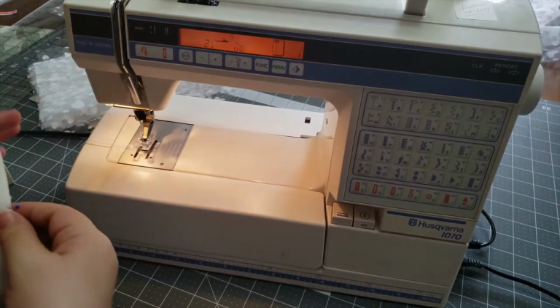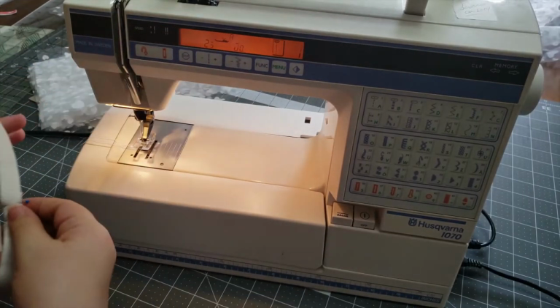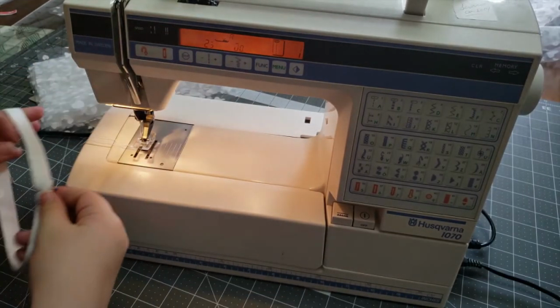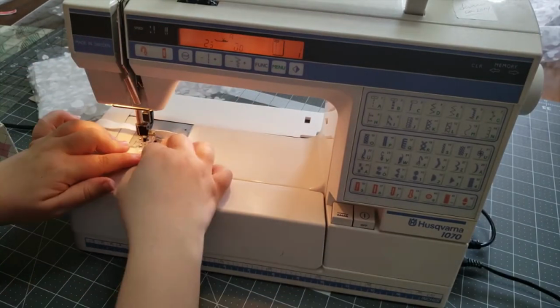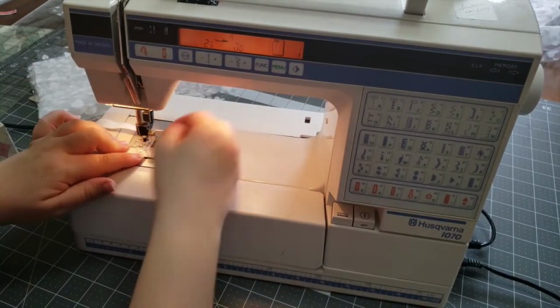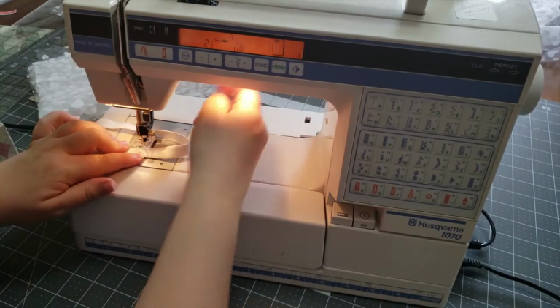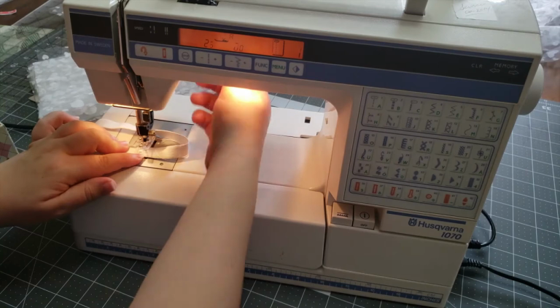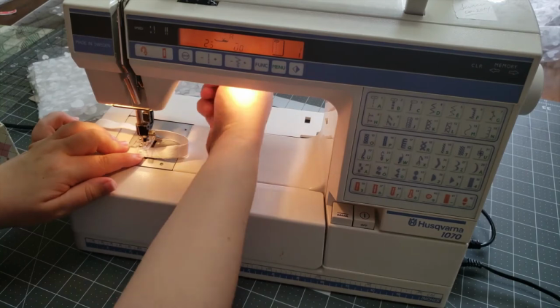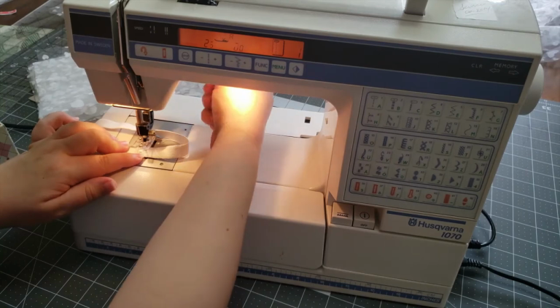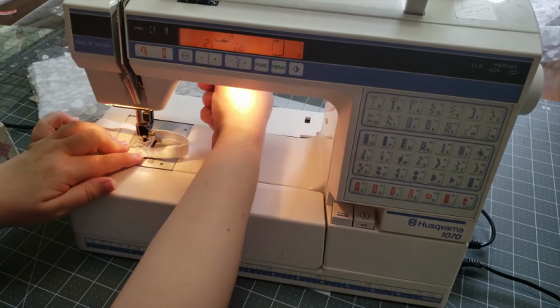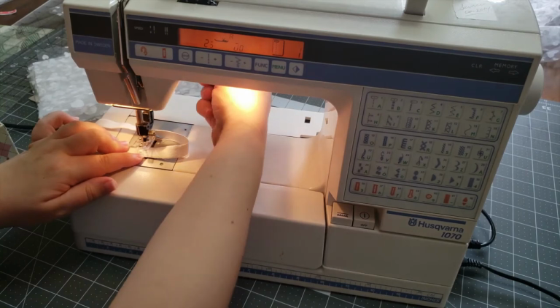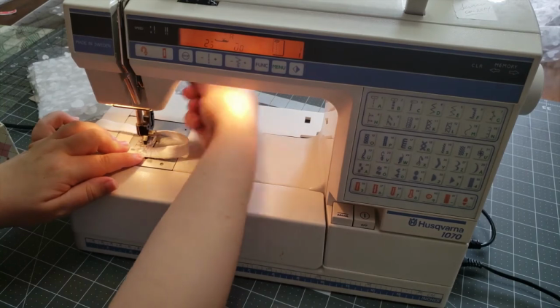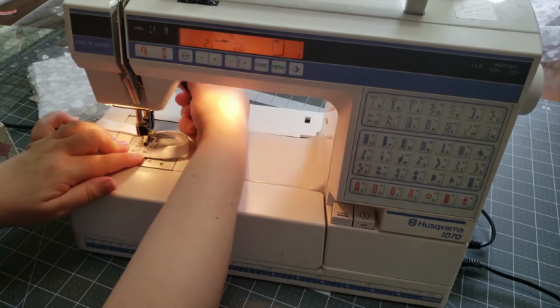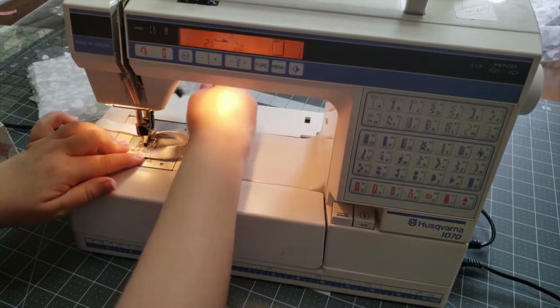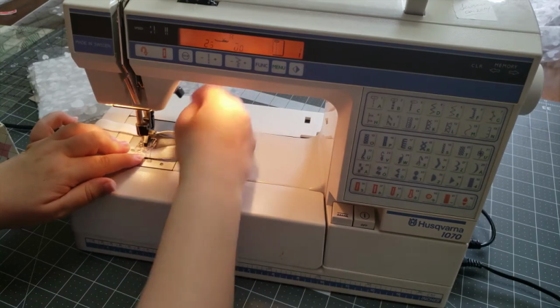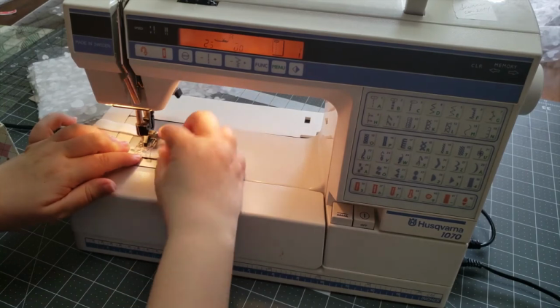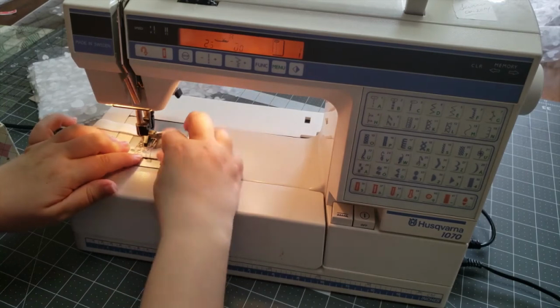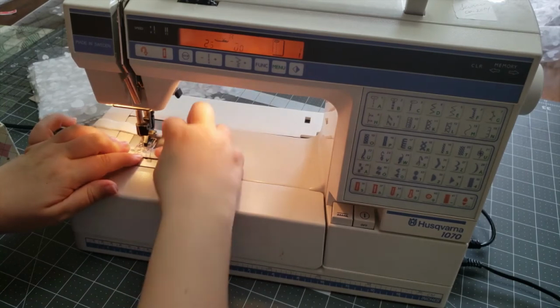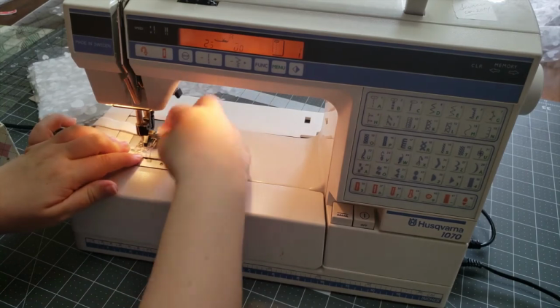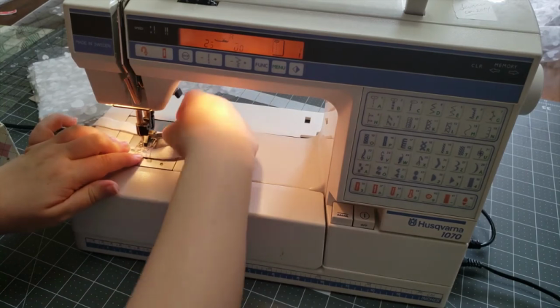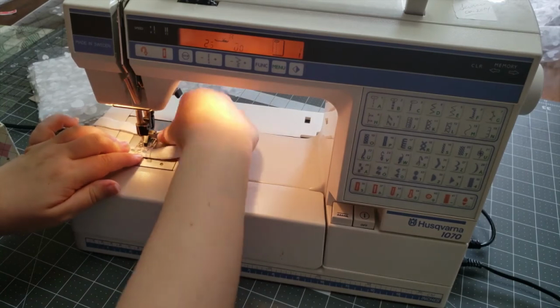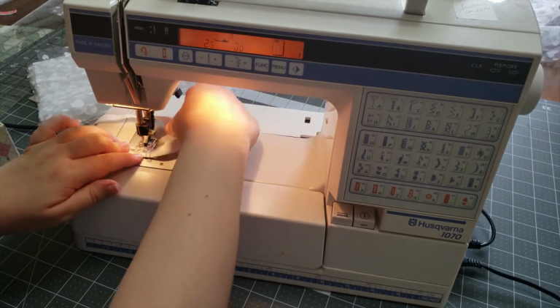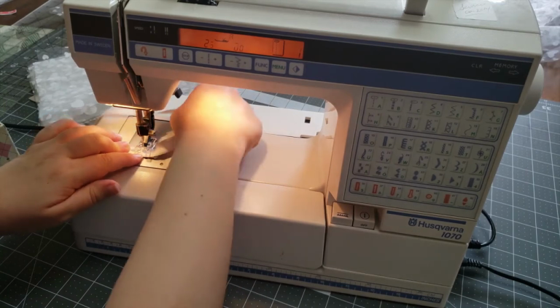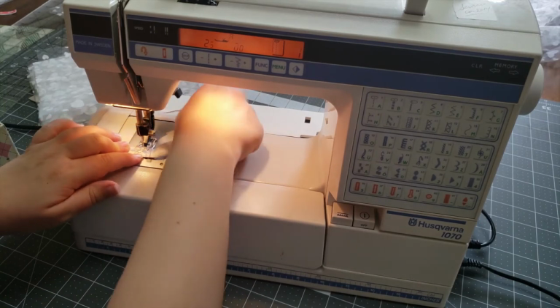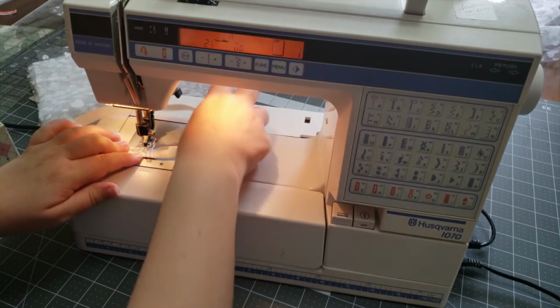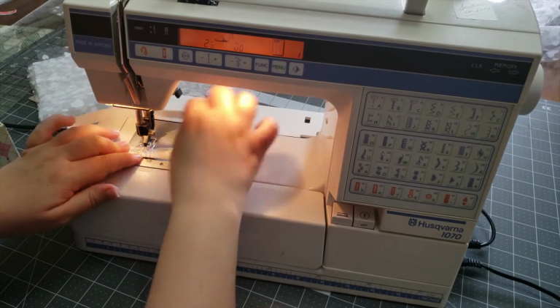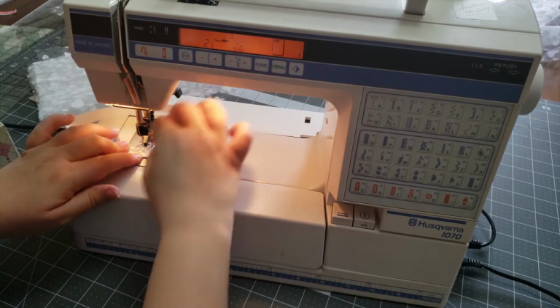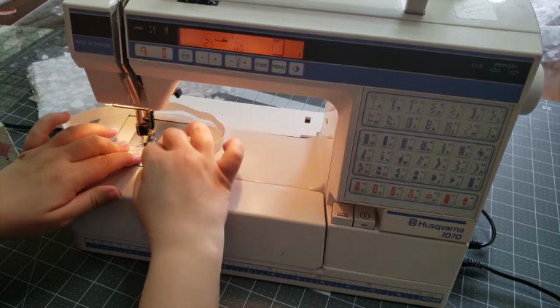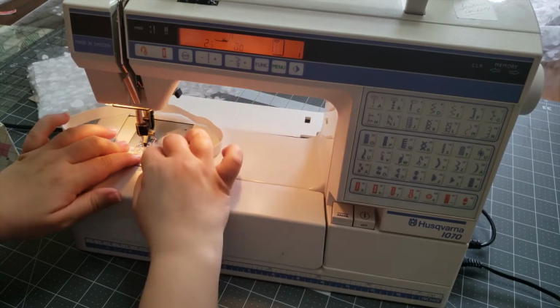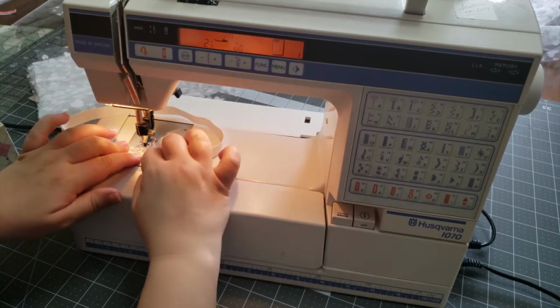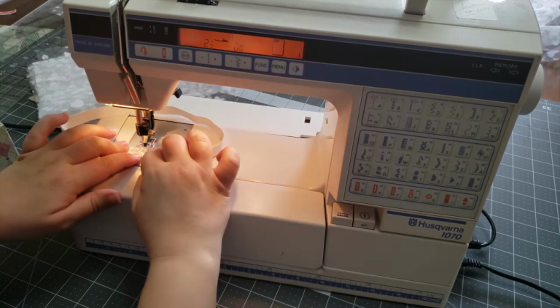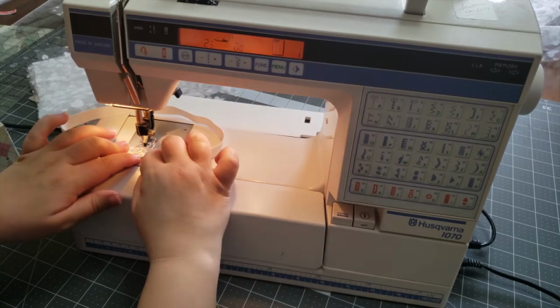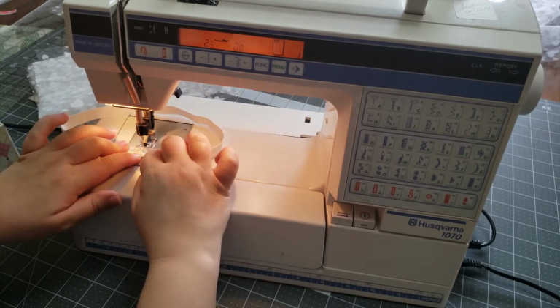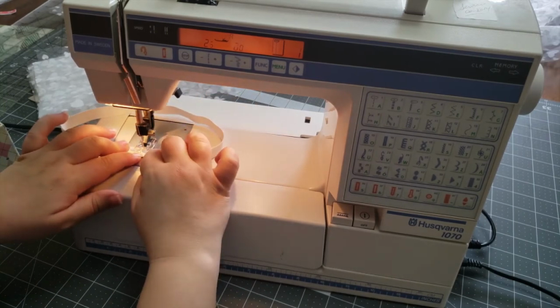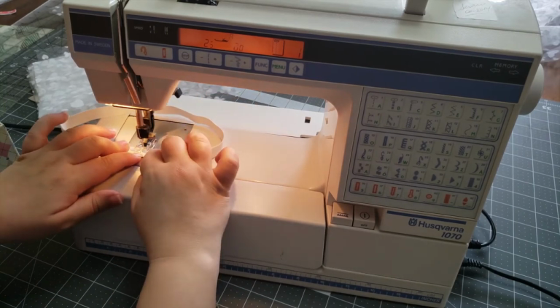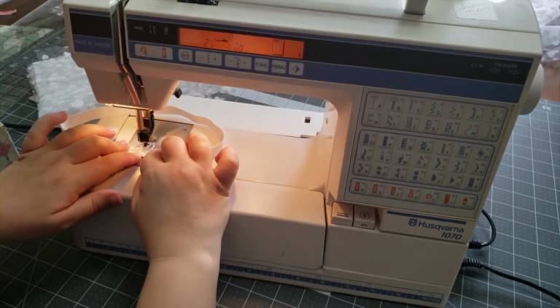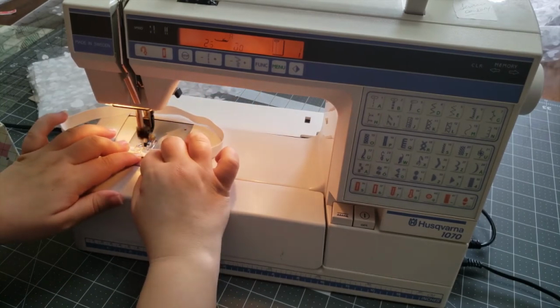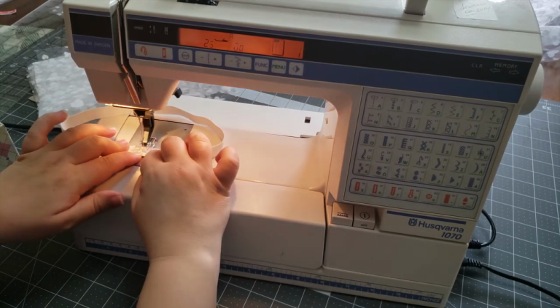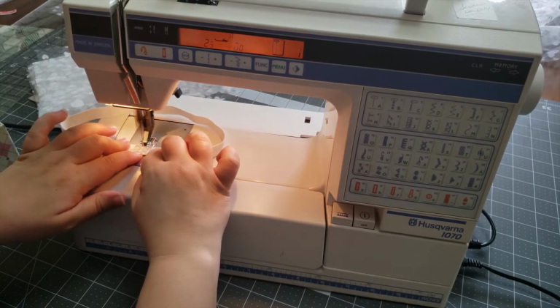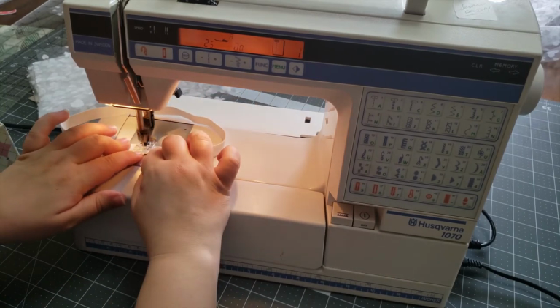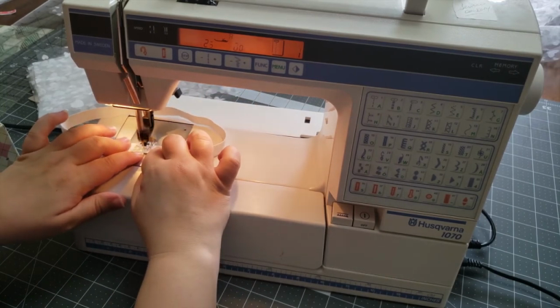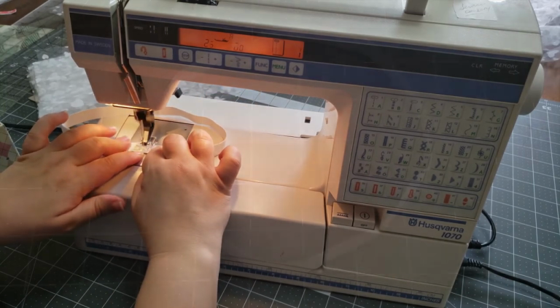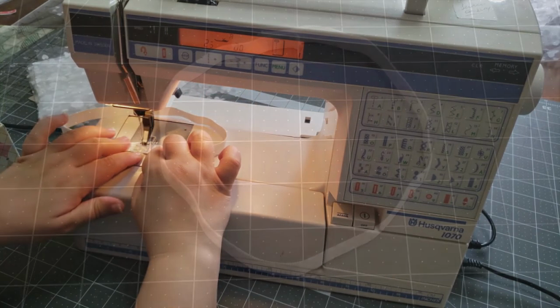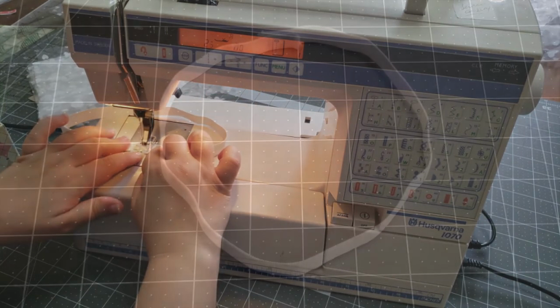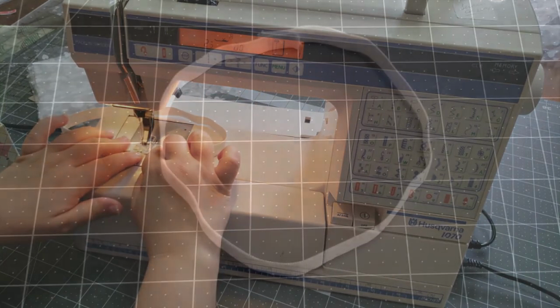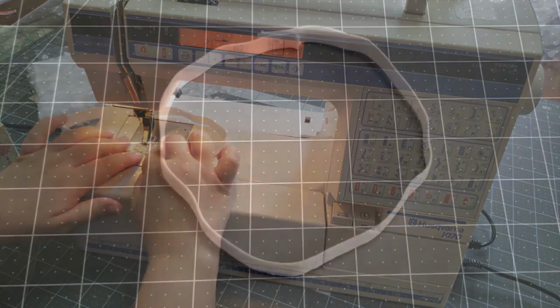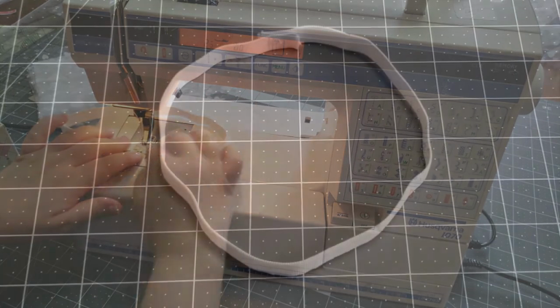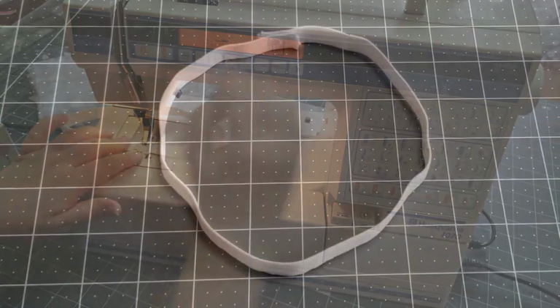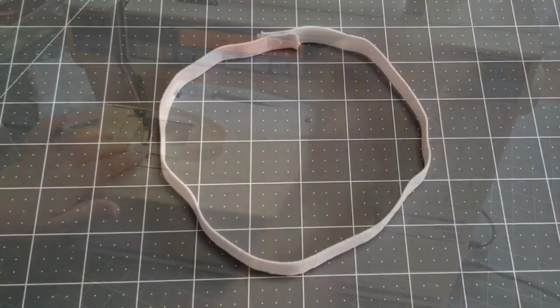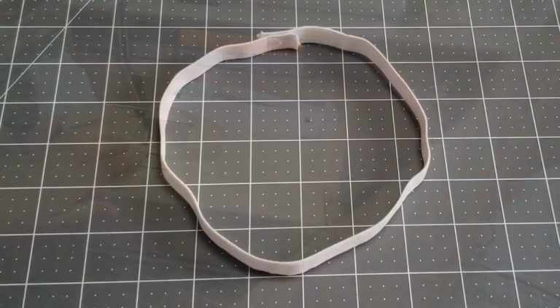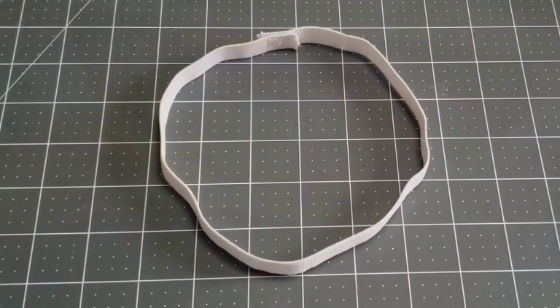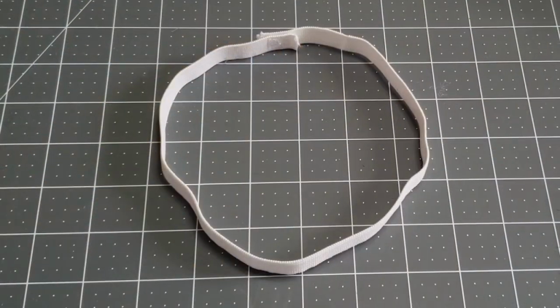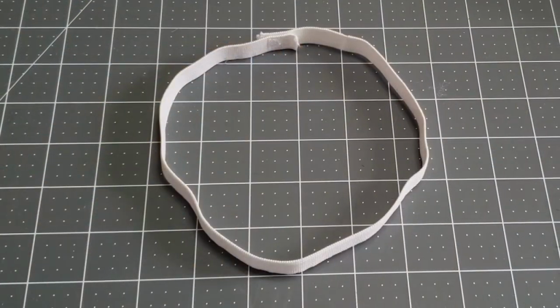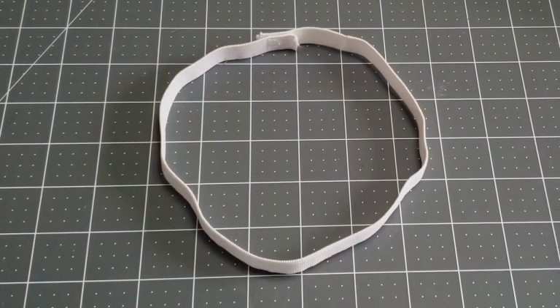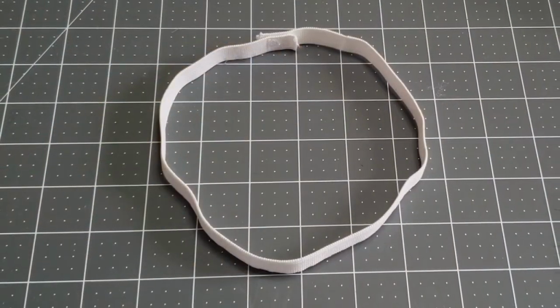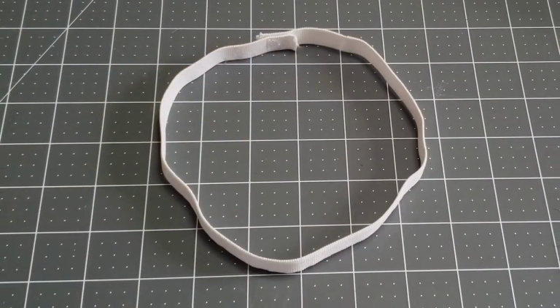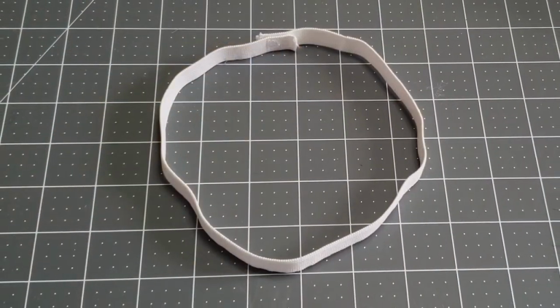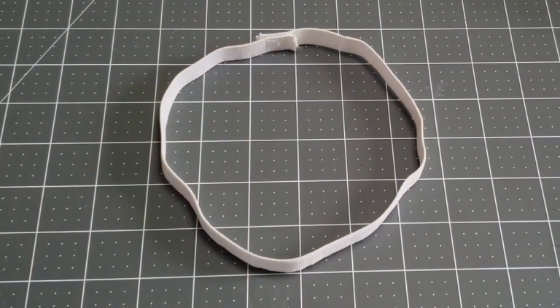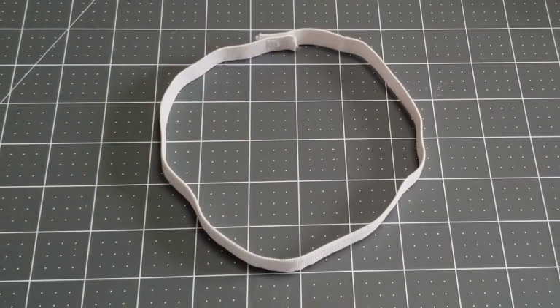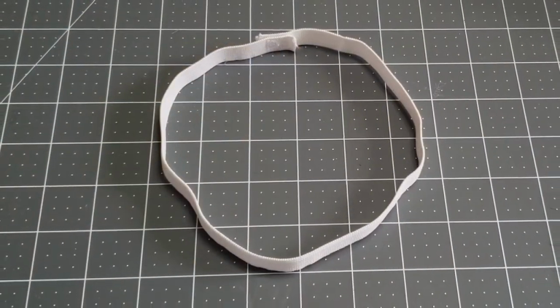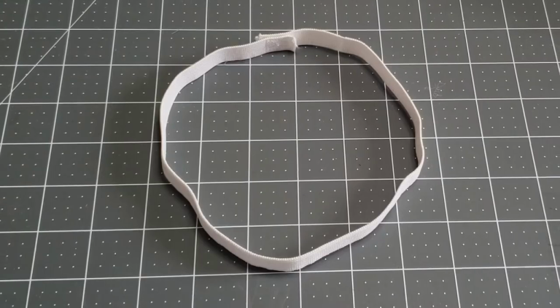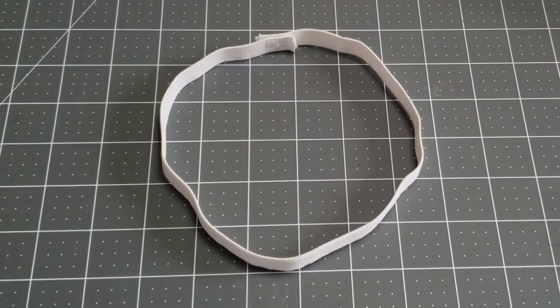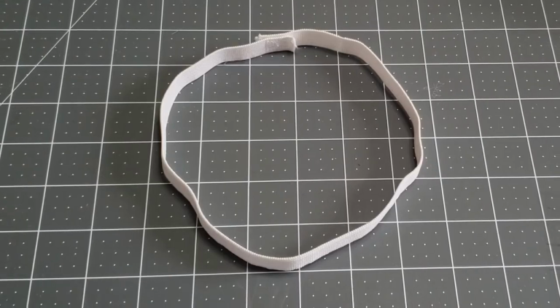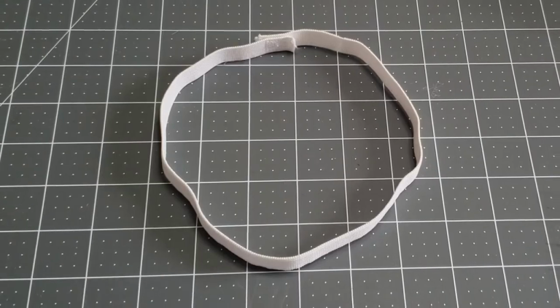You can make a simple line of stitches or a box with an X in it. This will be the only sewing in this project — from here on out, no sewing.